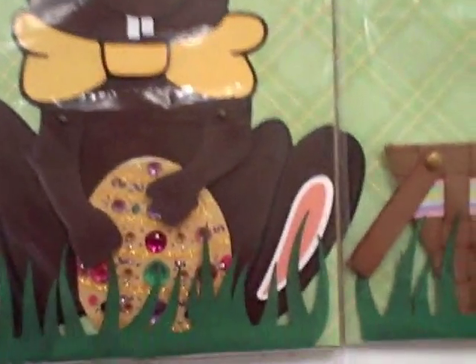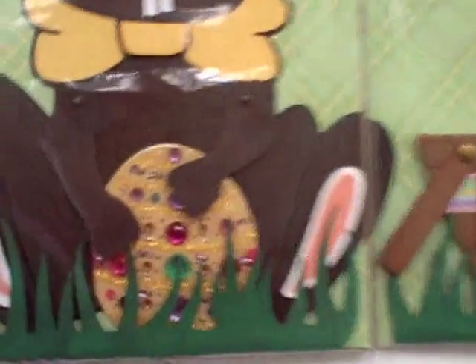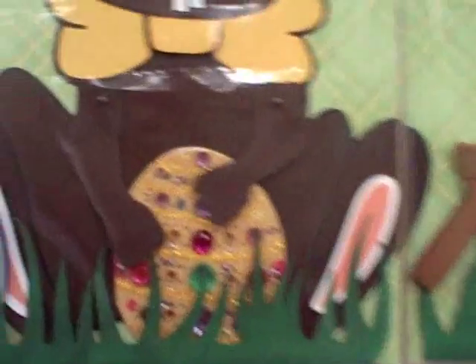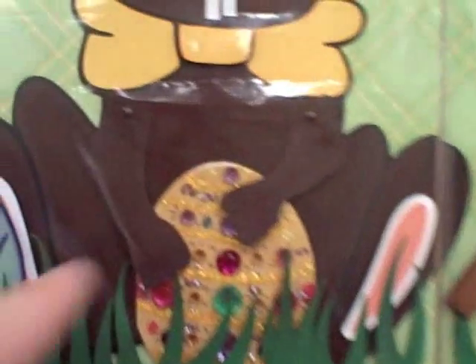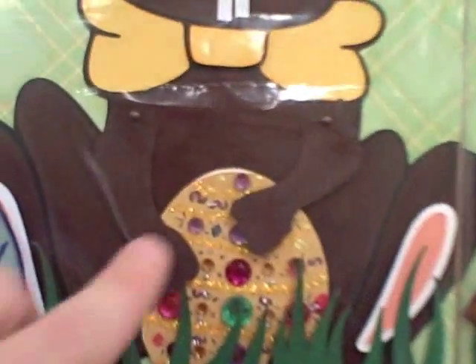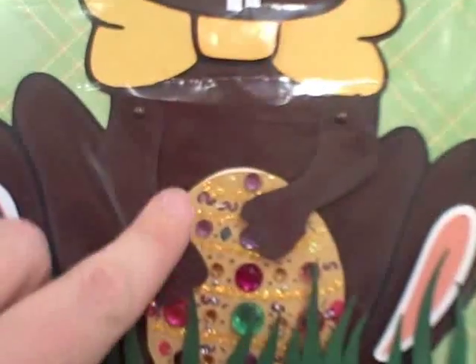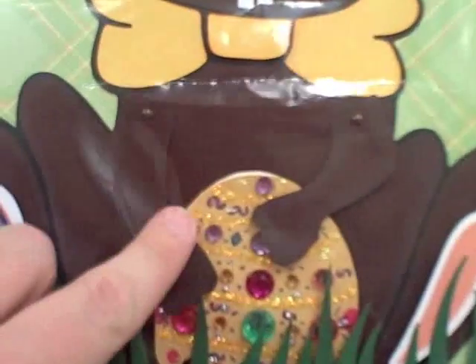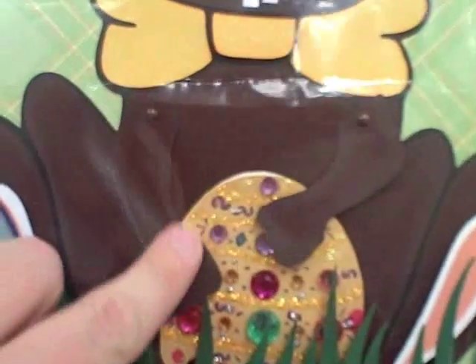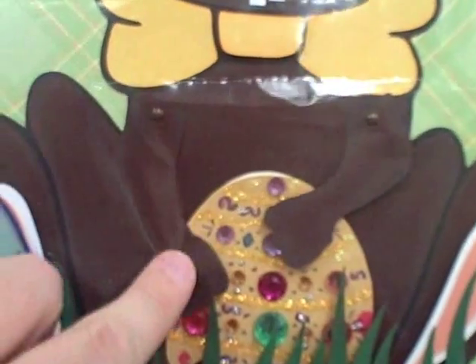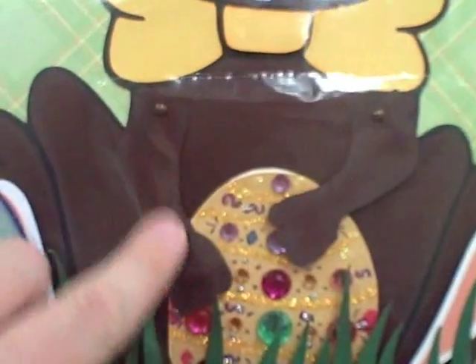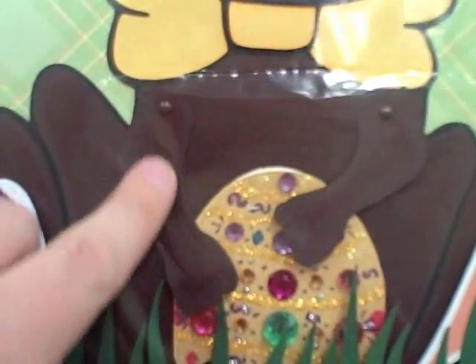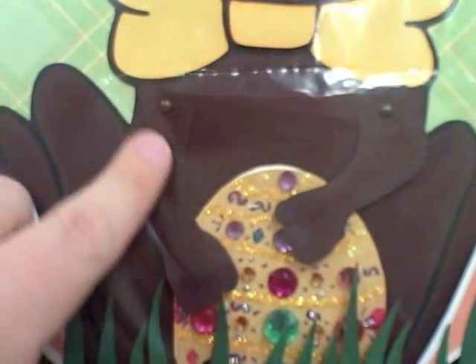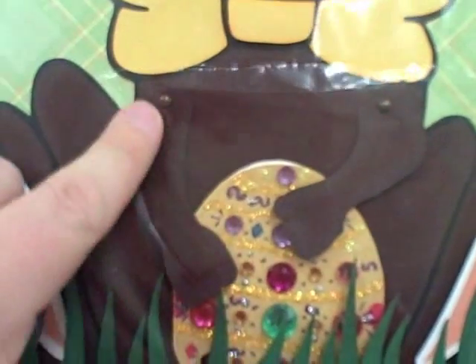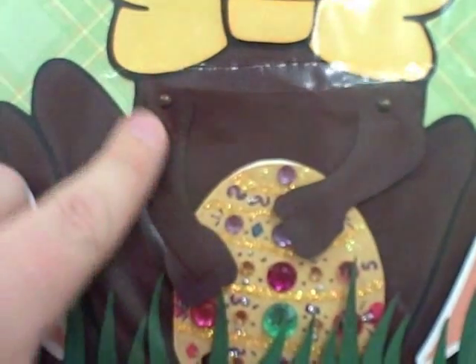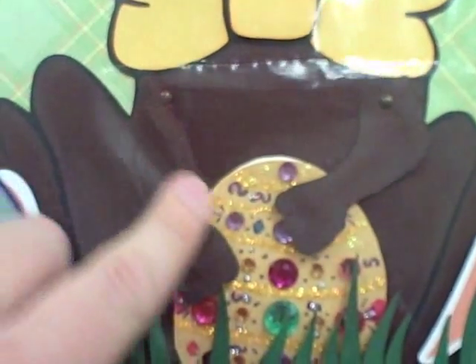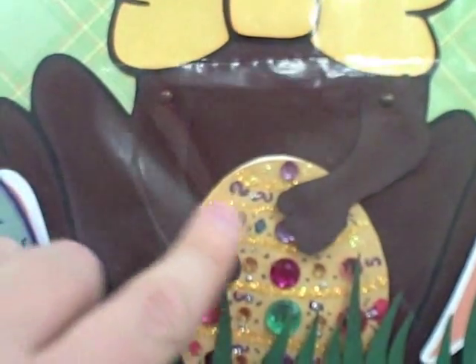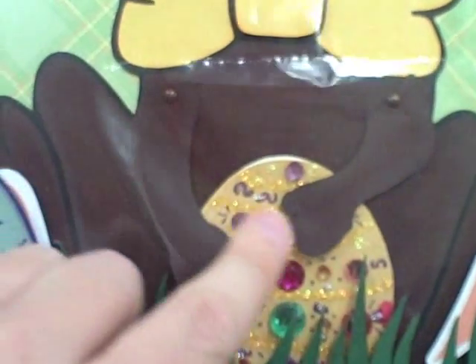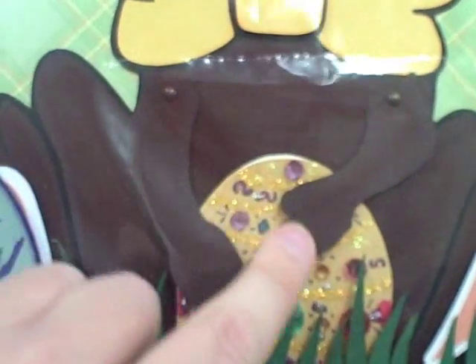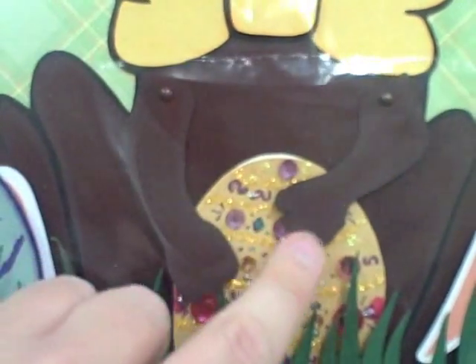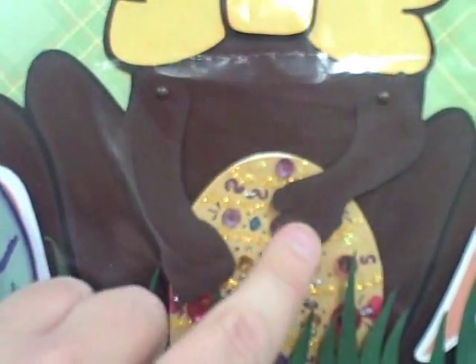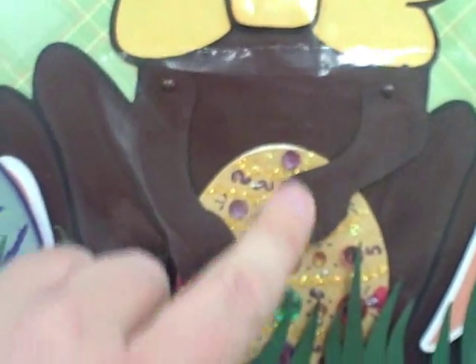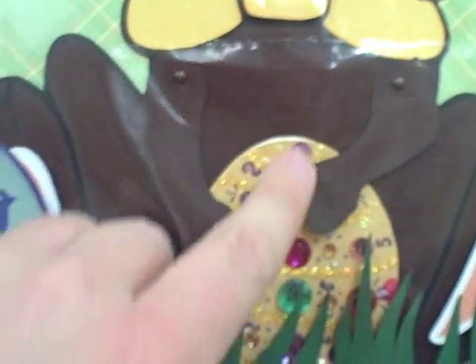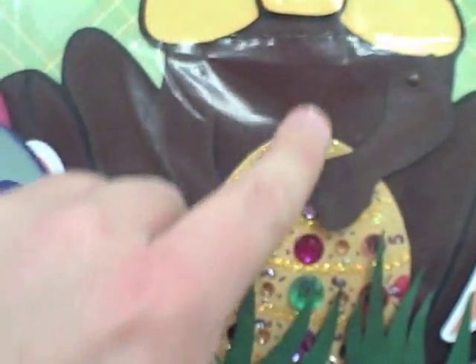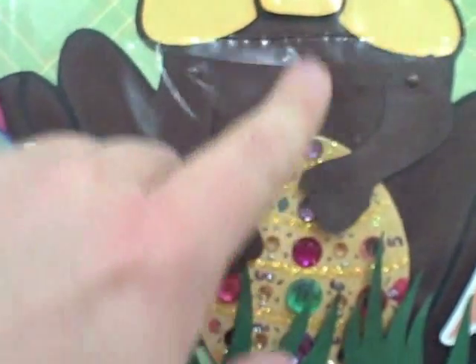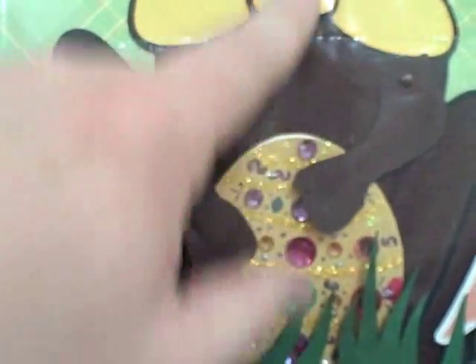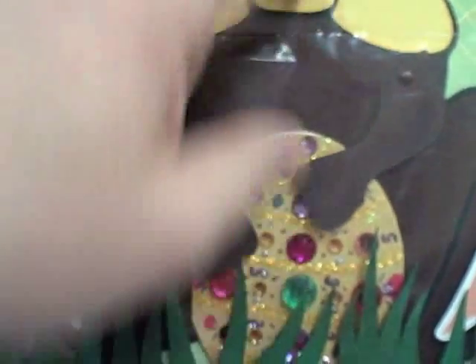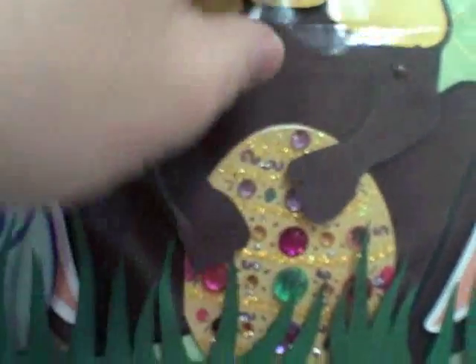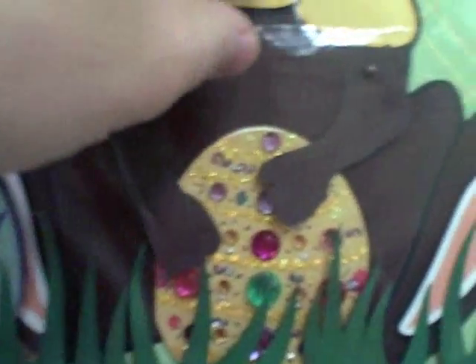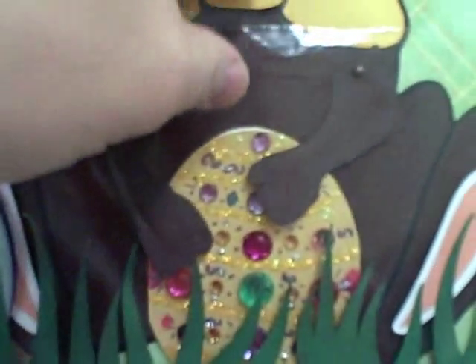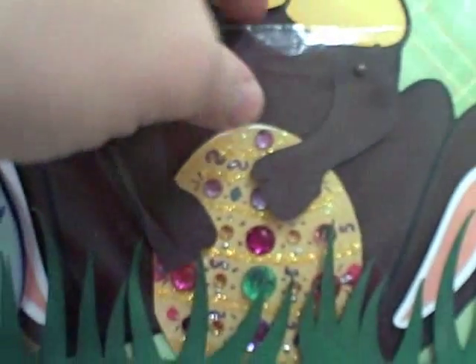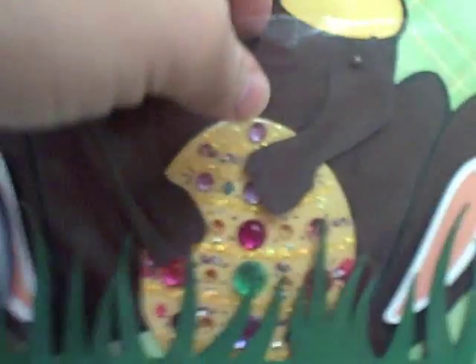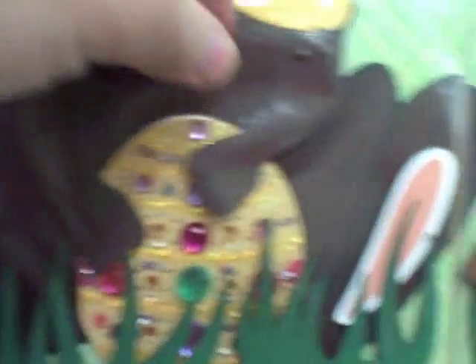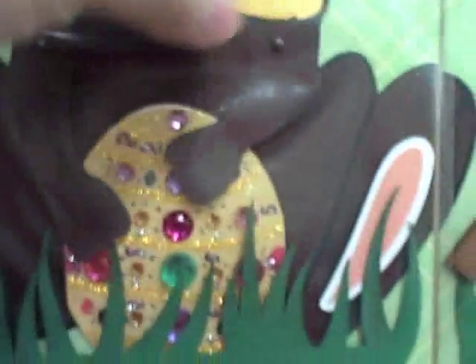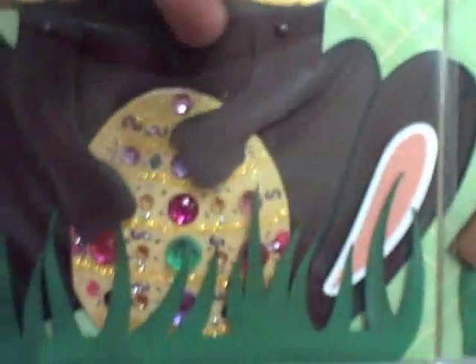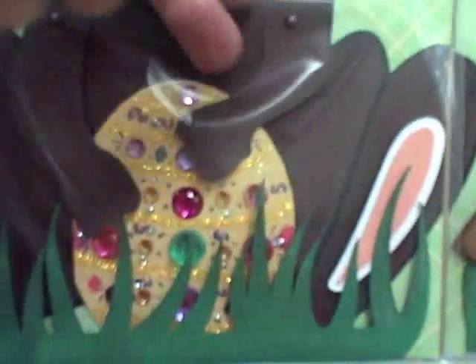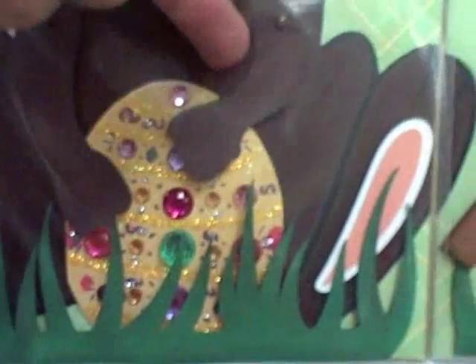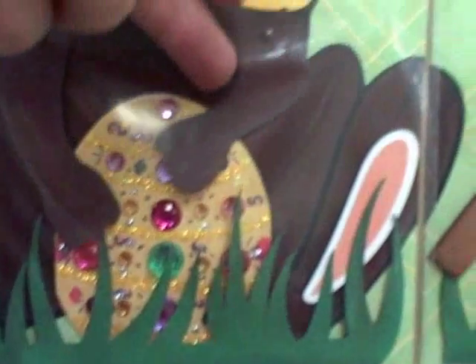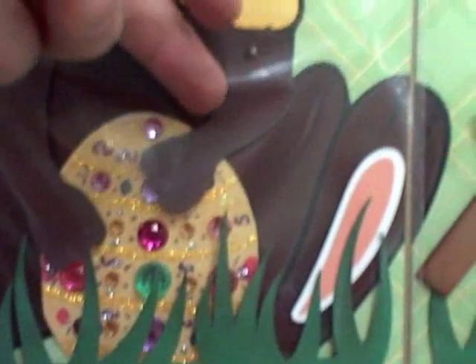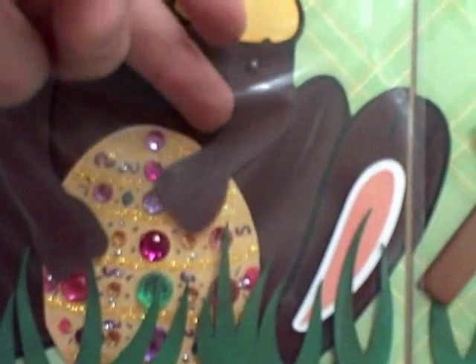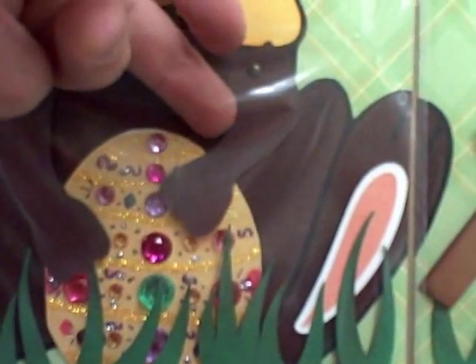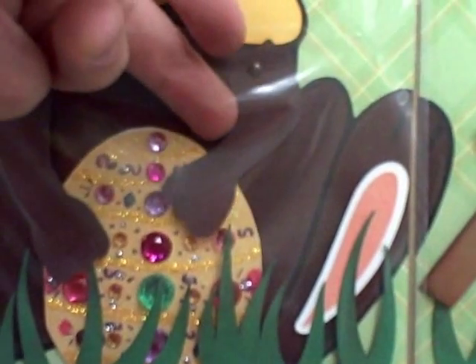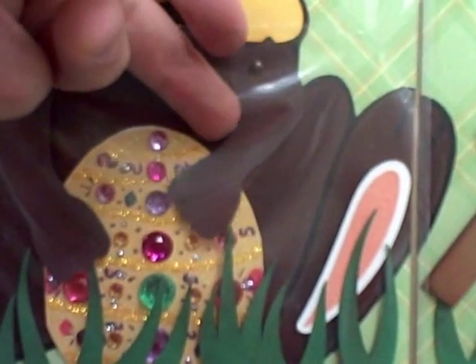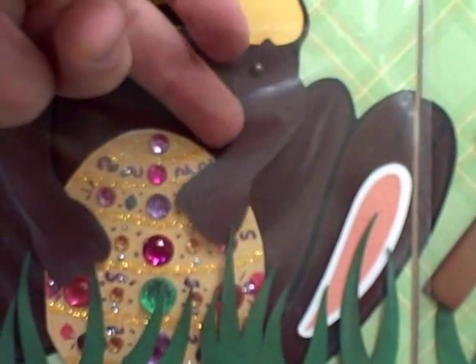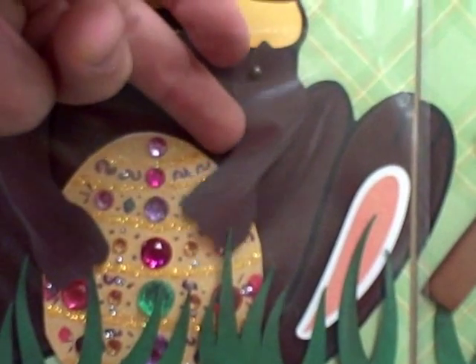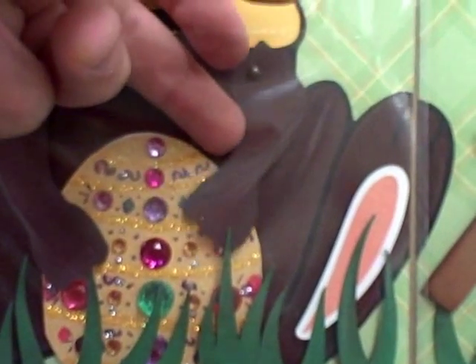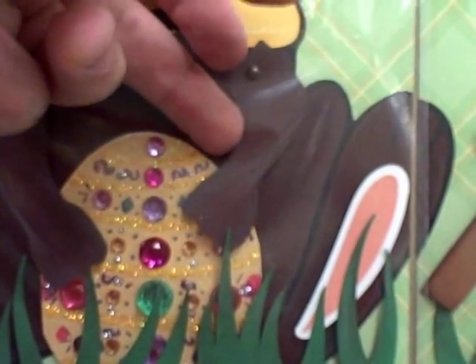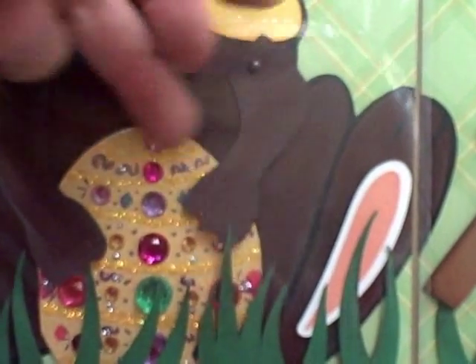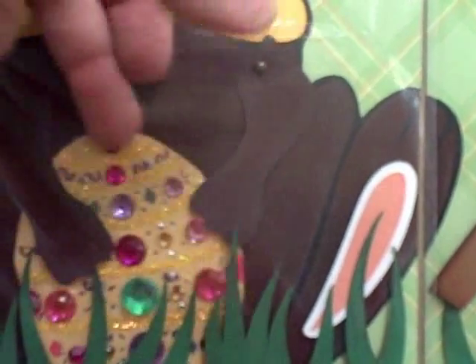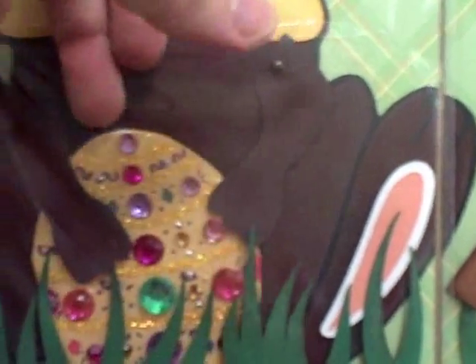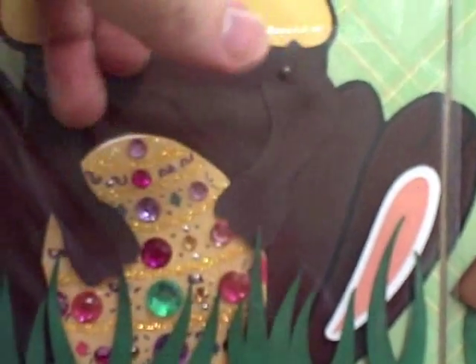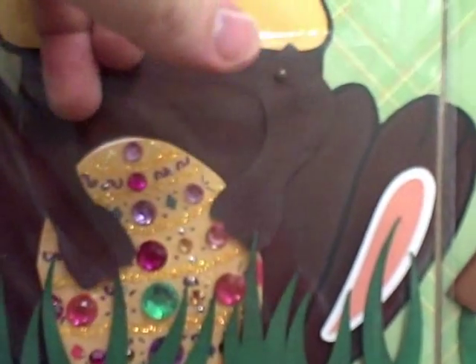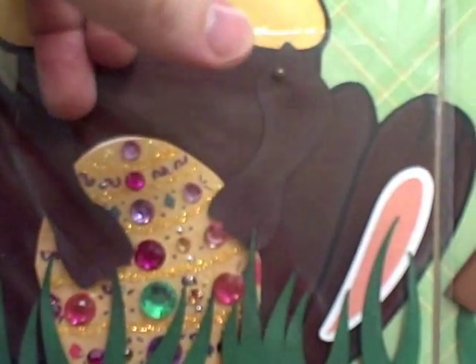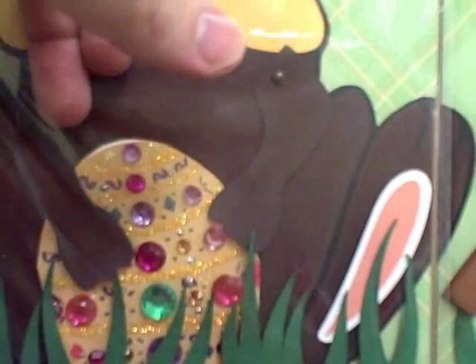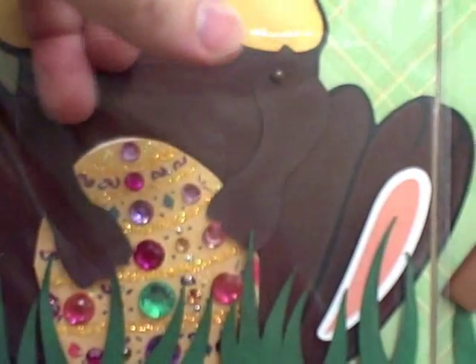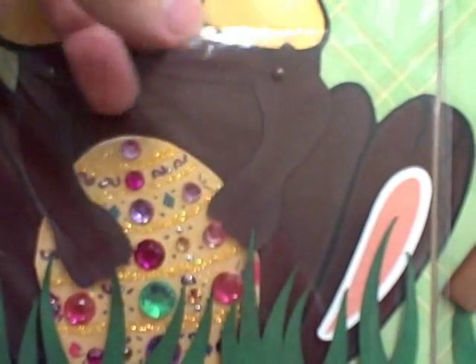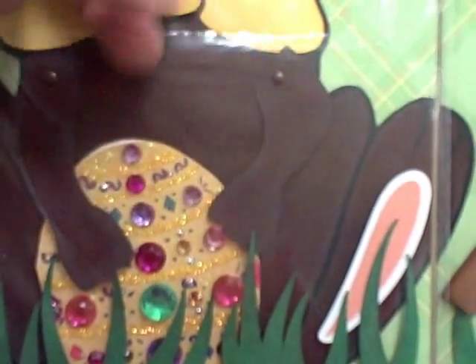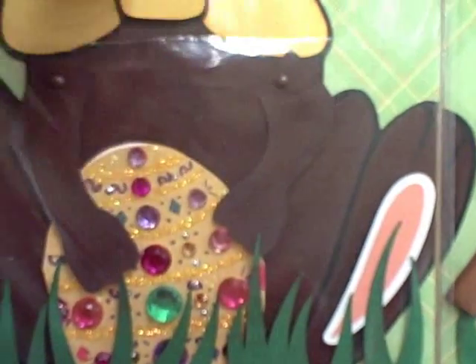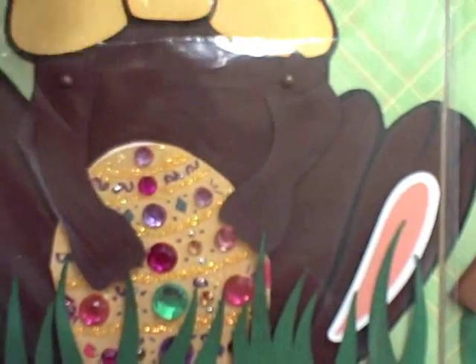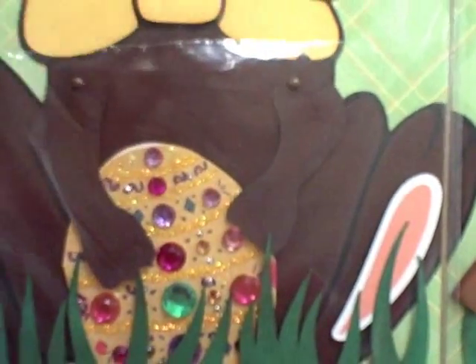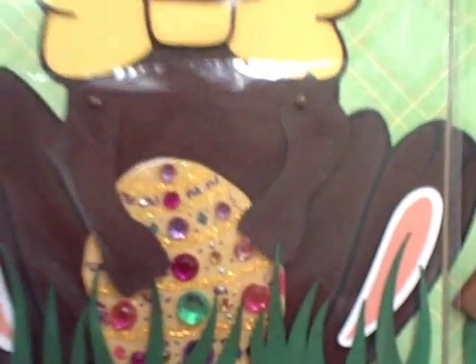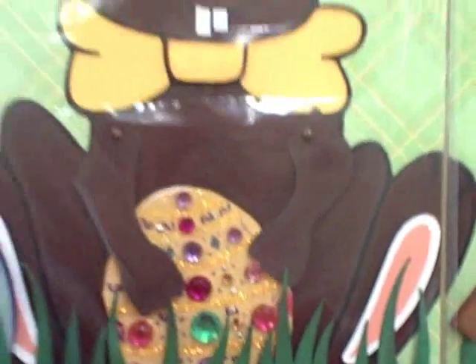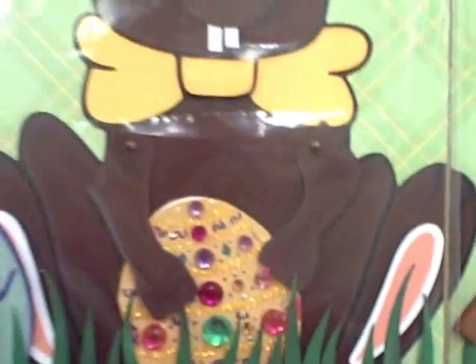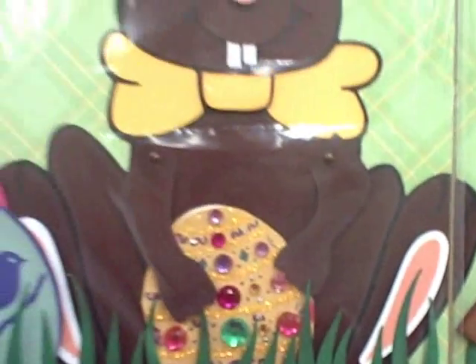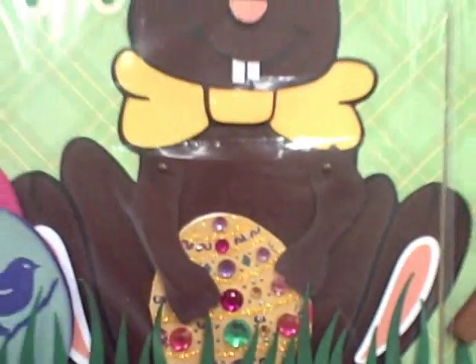His little arms actually move, so this egg comes out as well. We can go in here and move his arms out of the way and take that egg out.